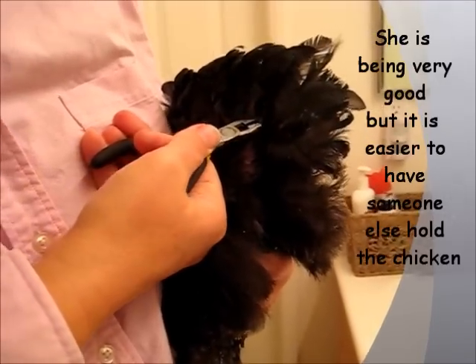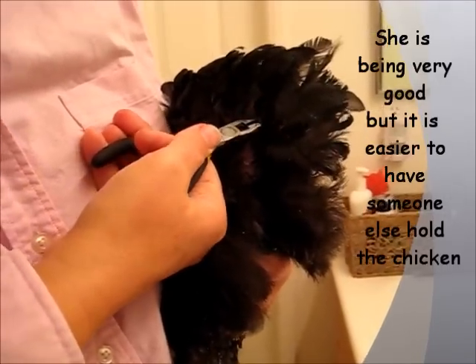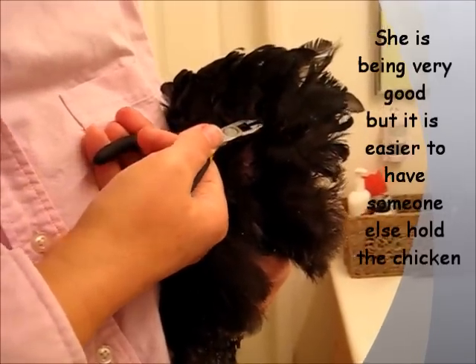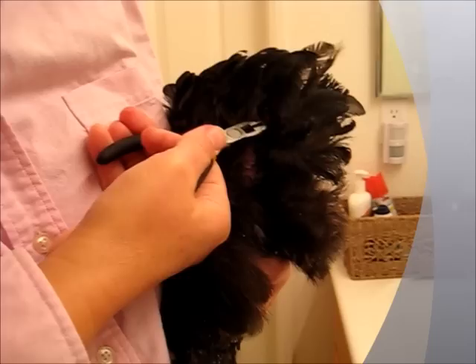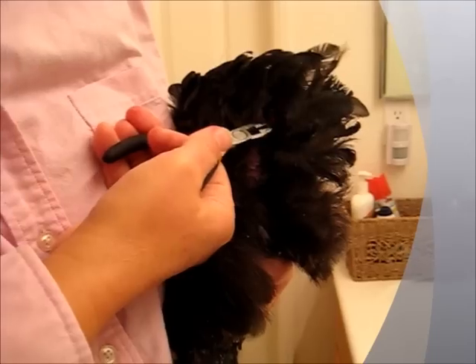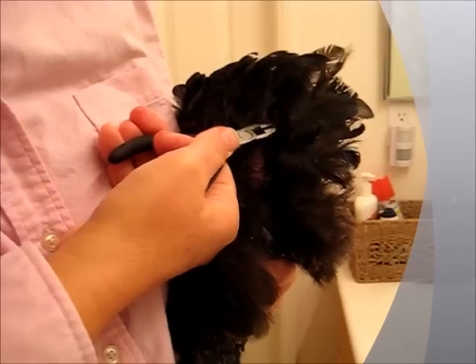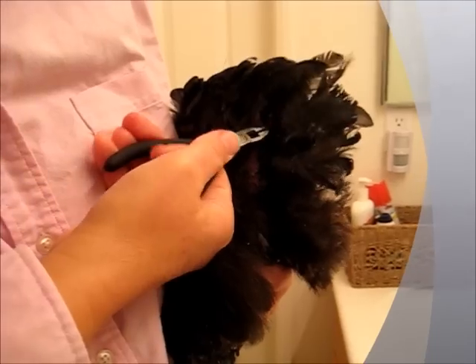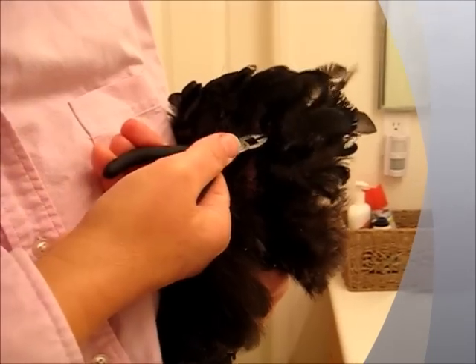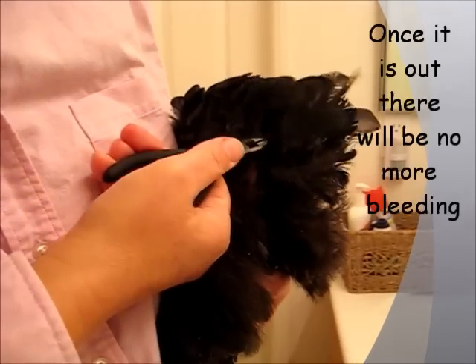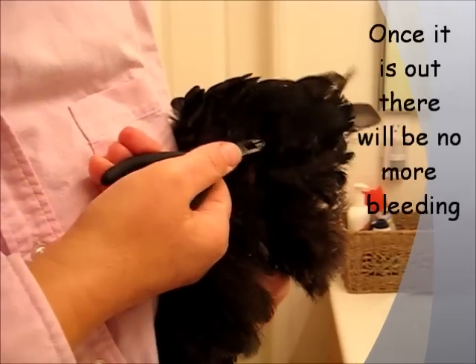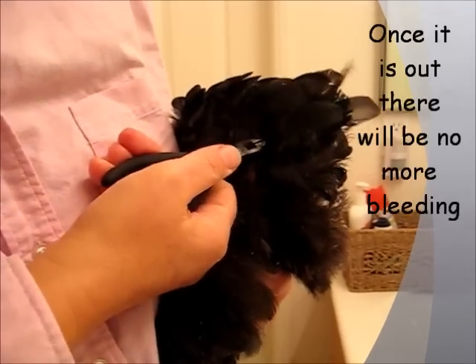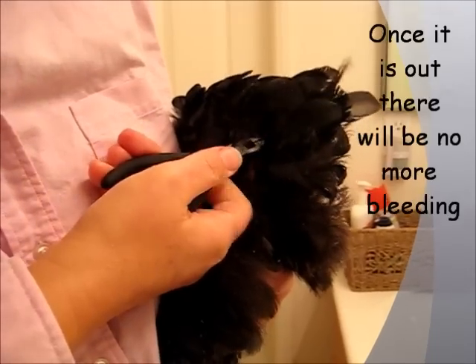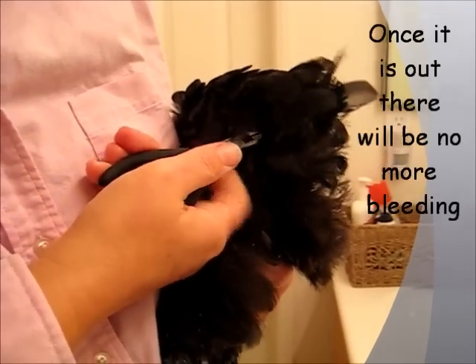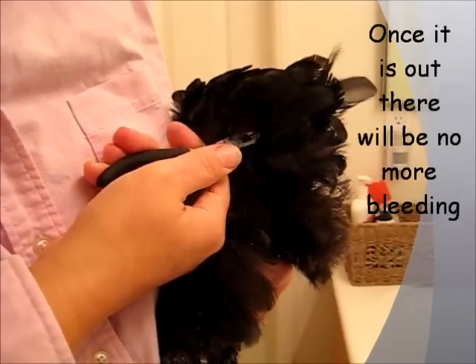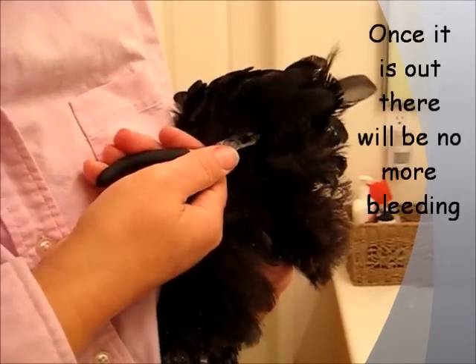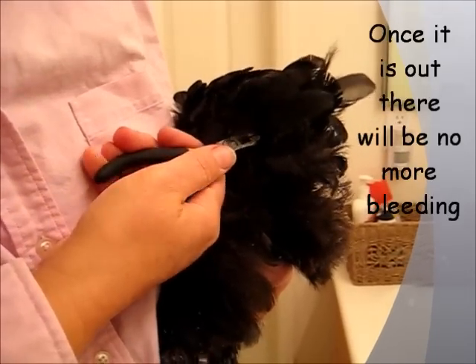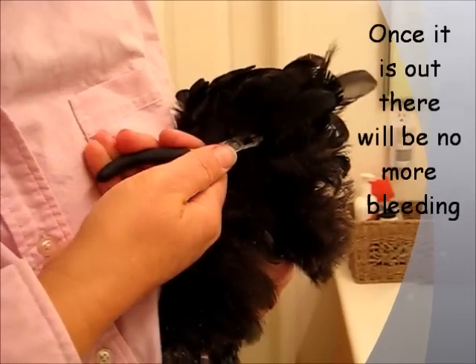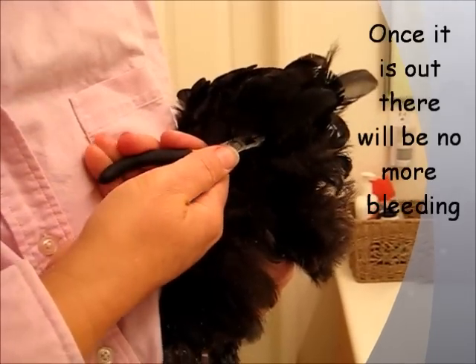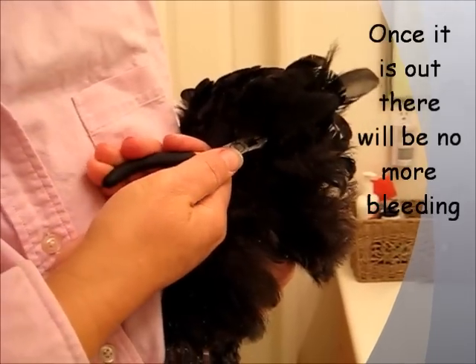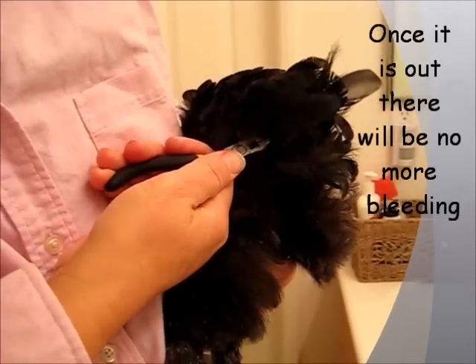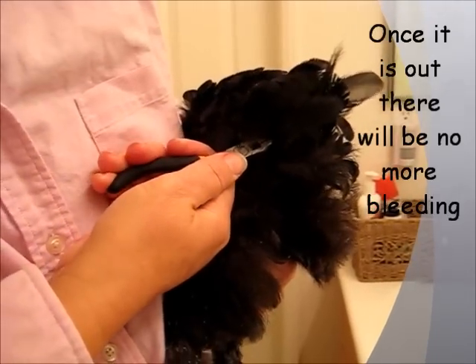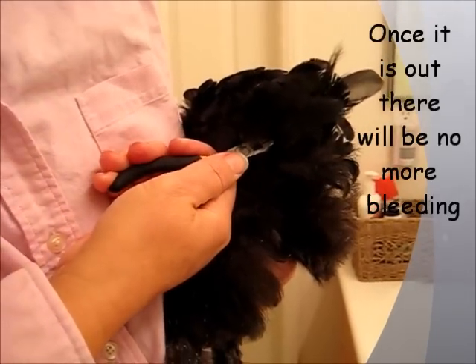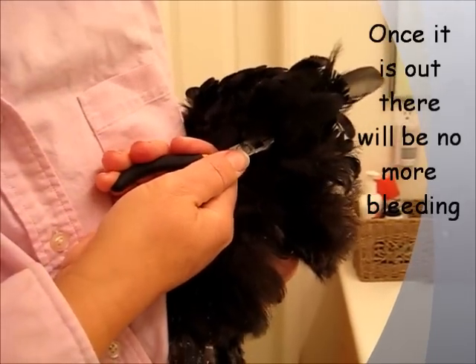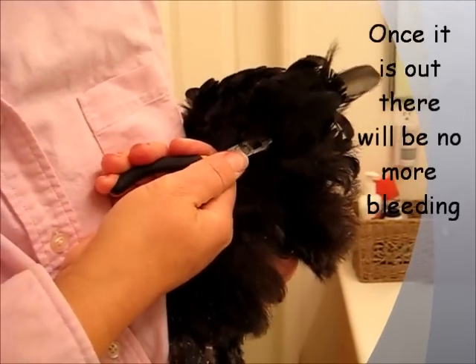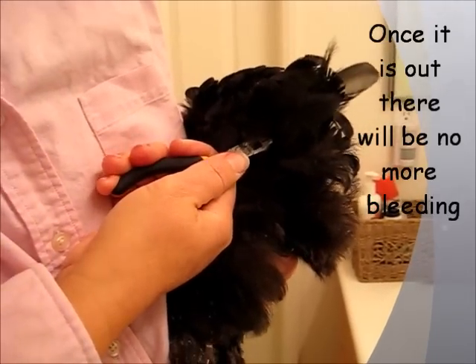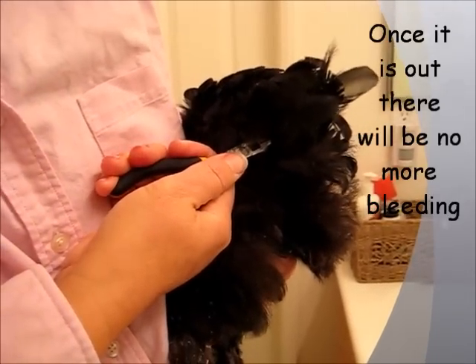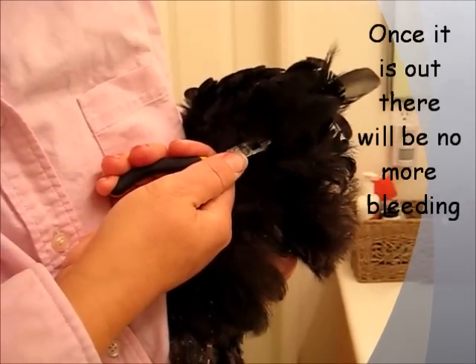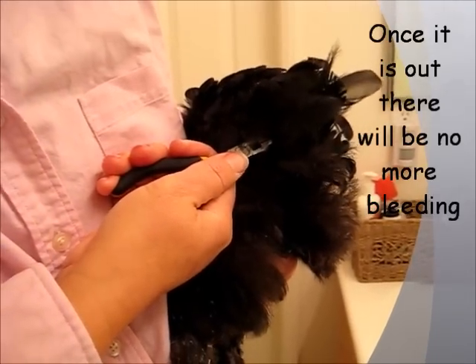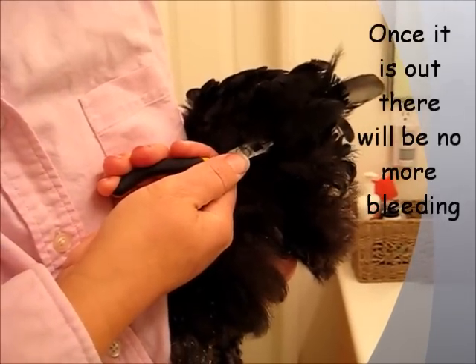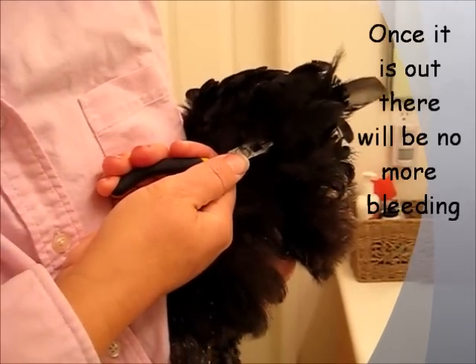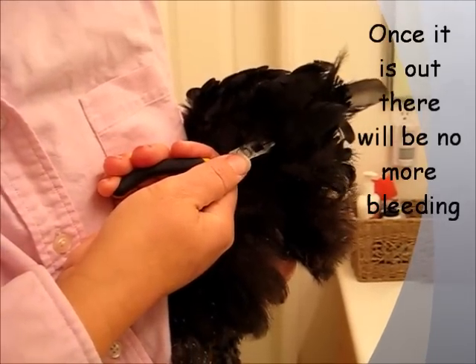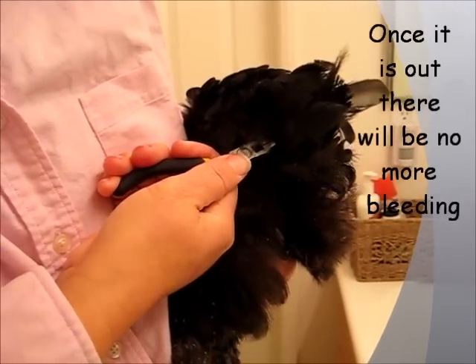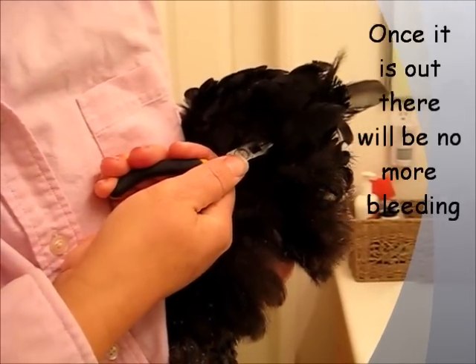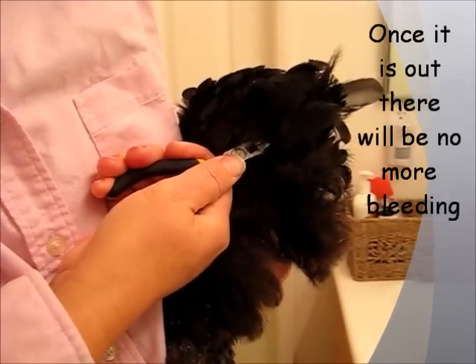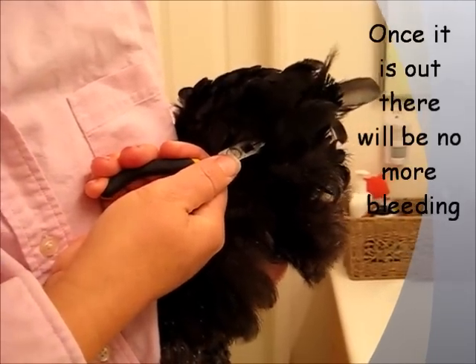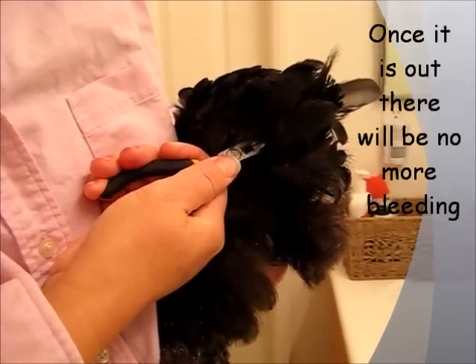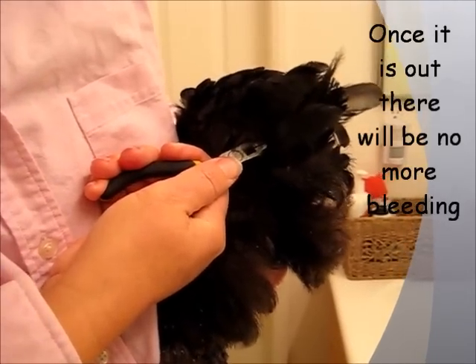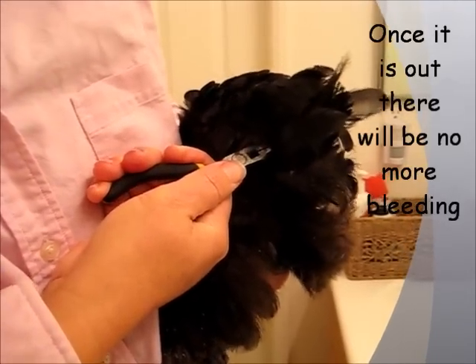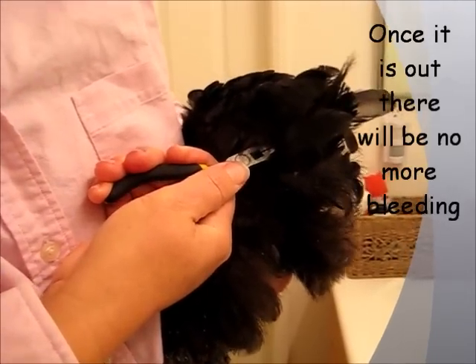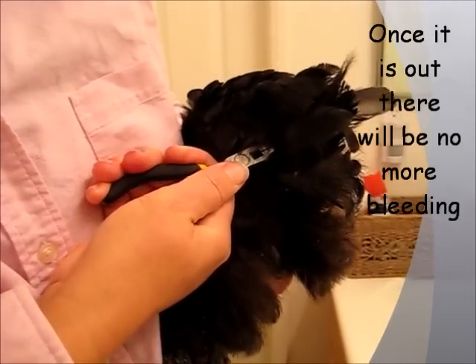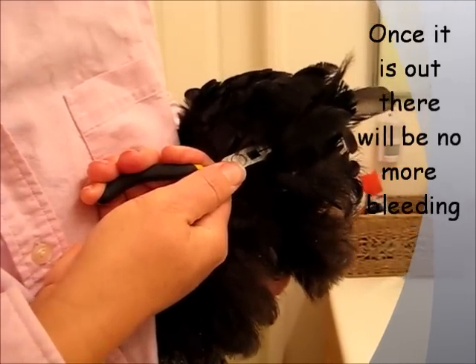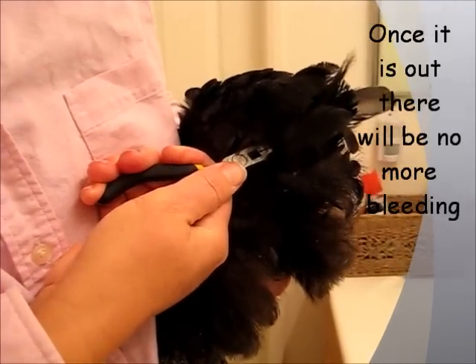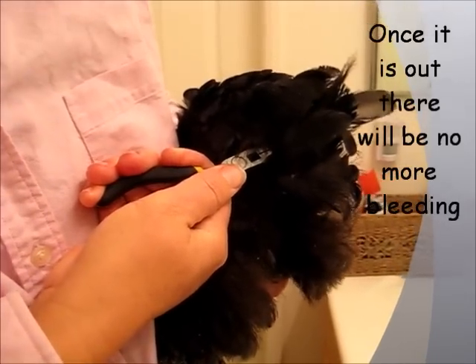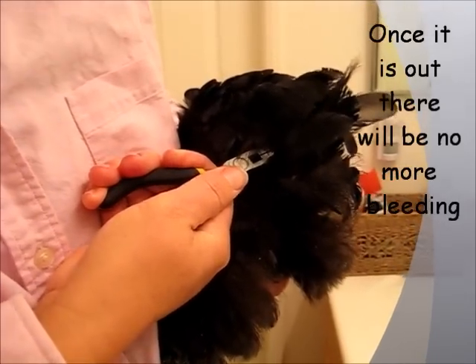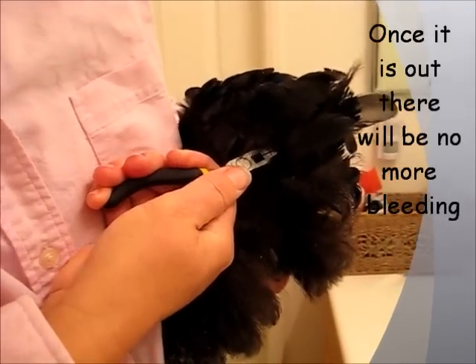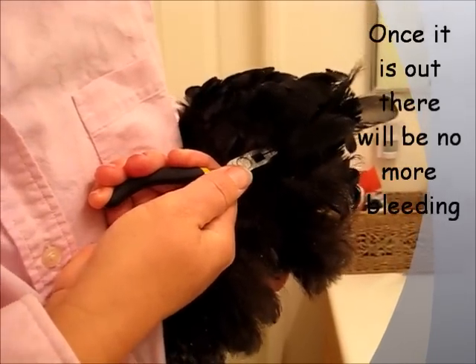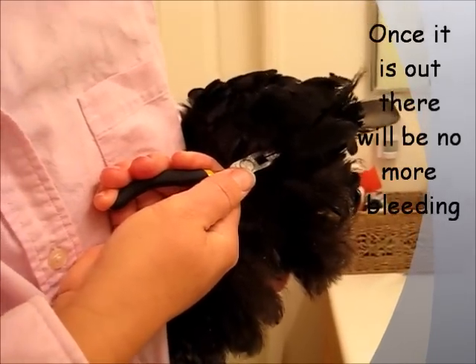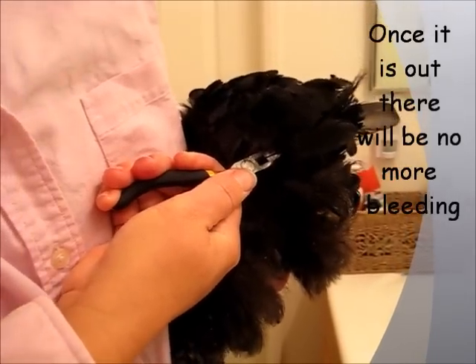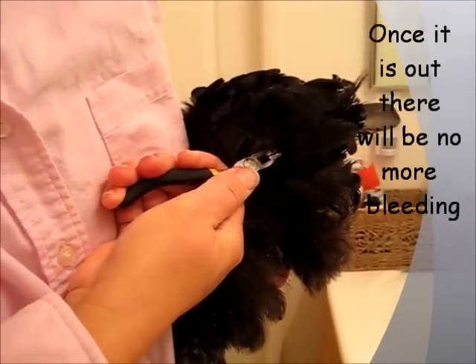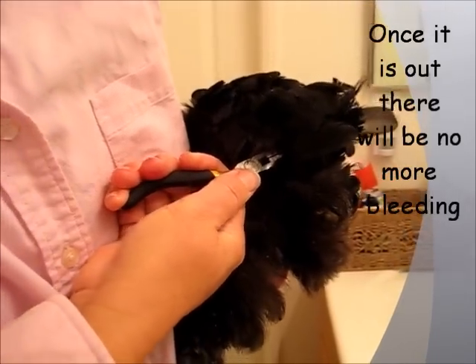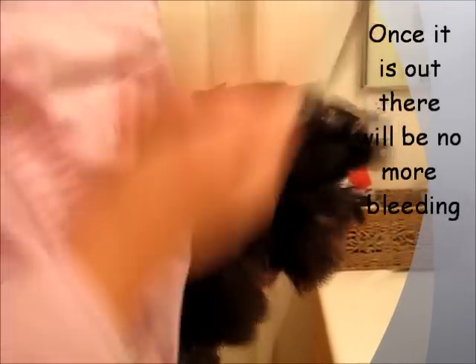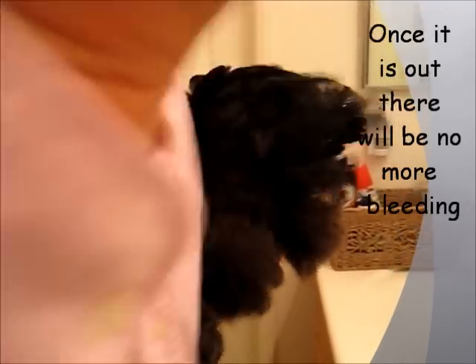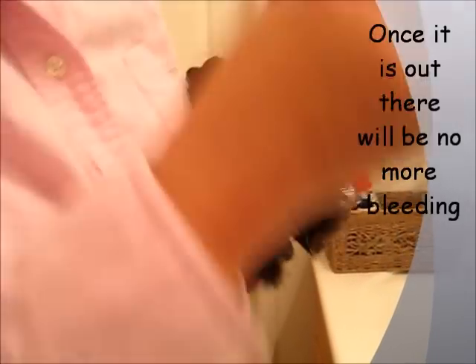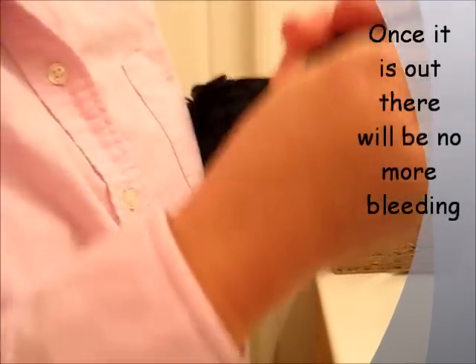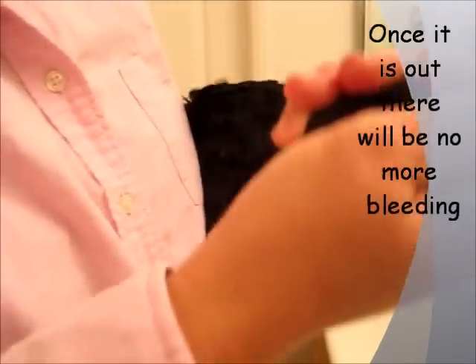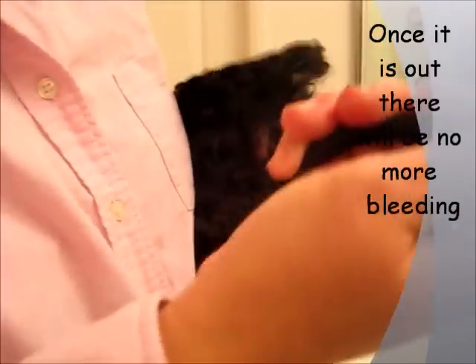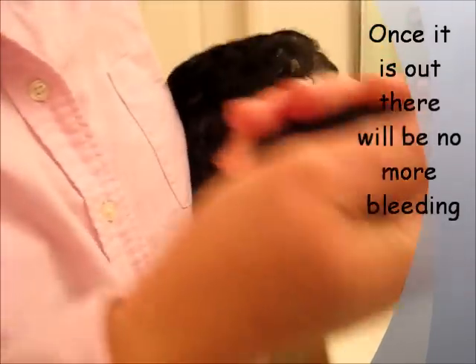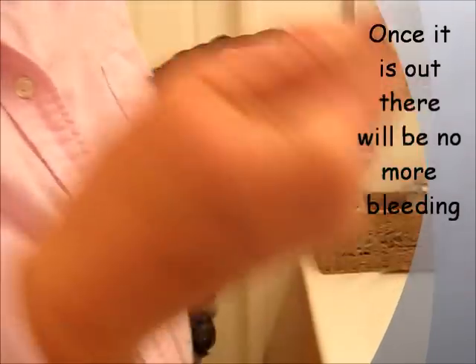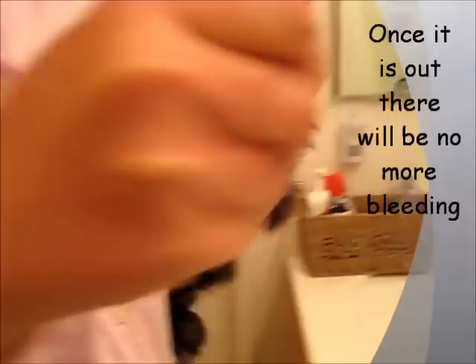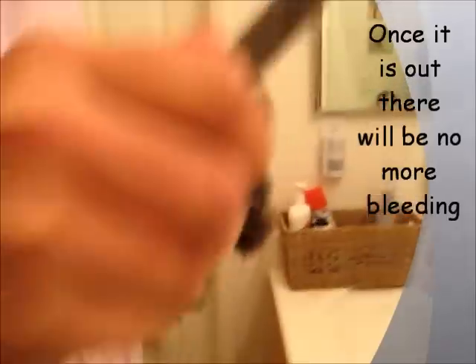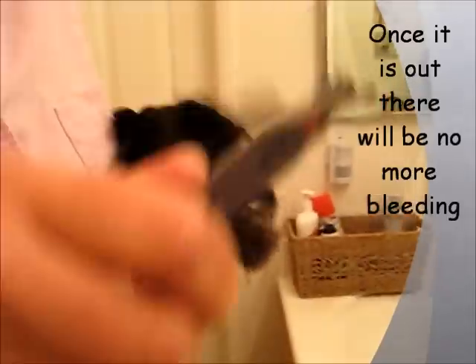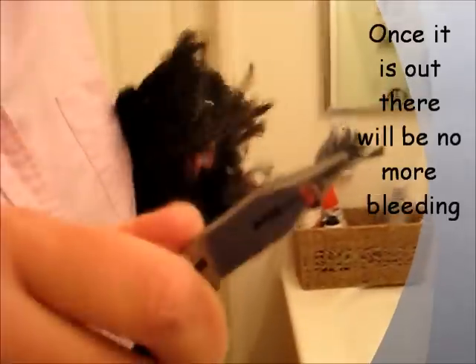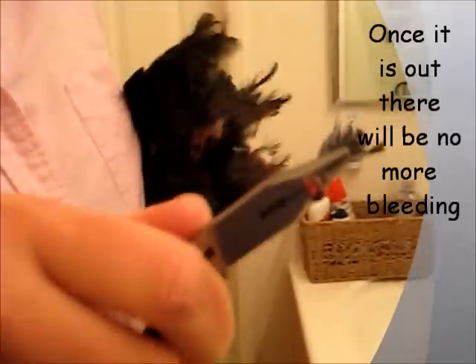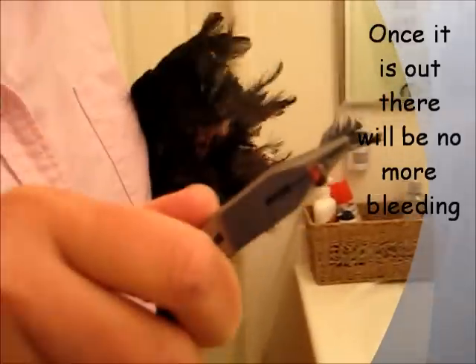Okay, let me get the base of the feather. I got it with my needle nose. And I'm going to go one, two, three — and it comes out.